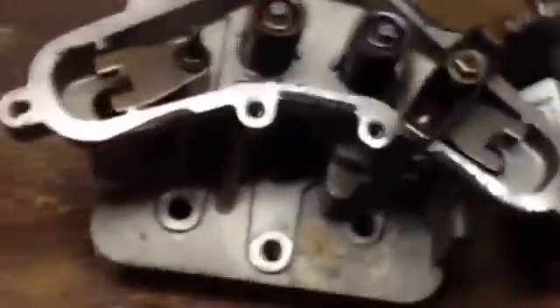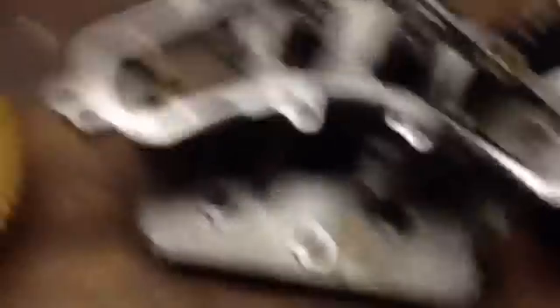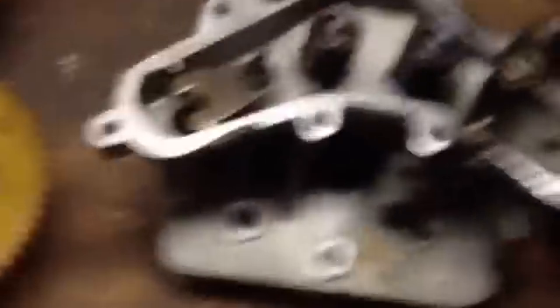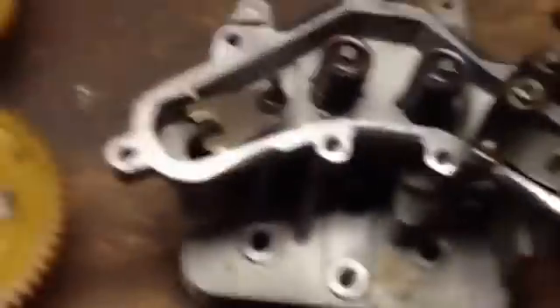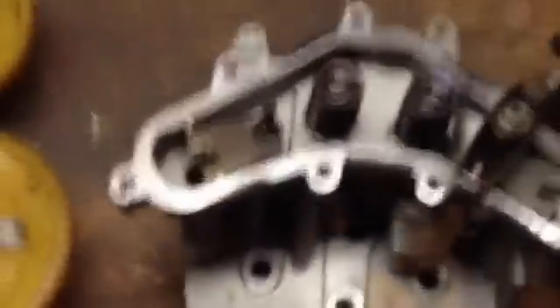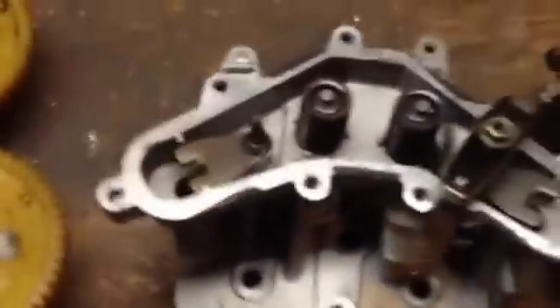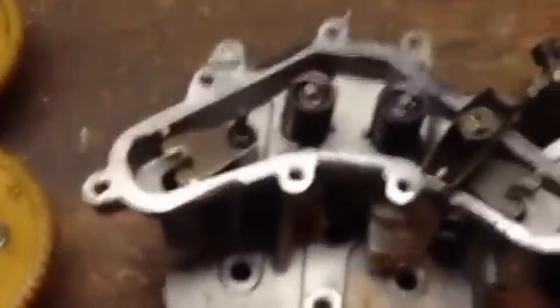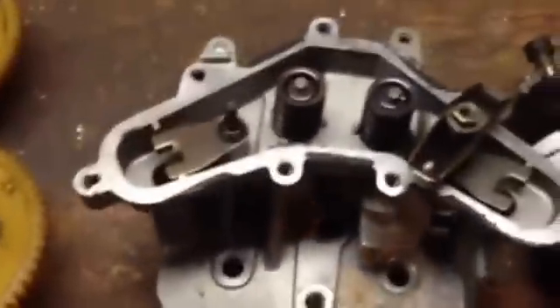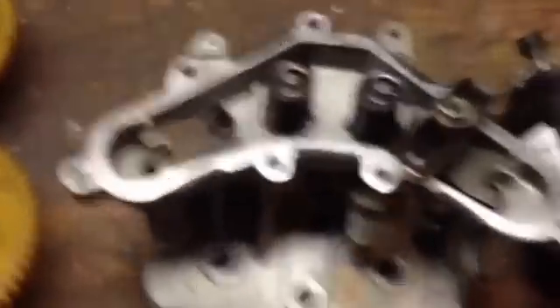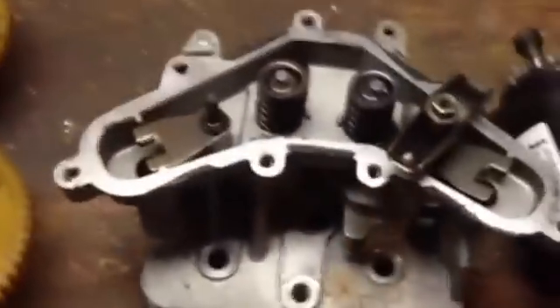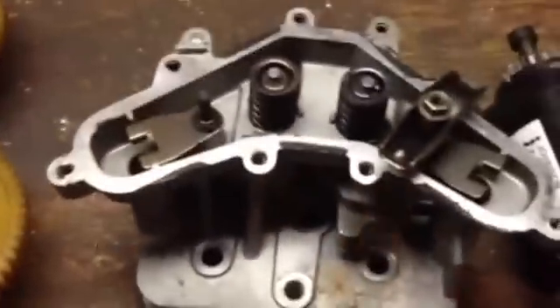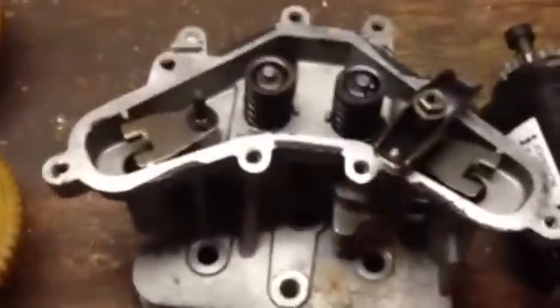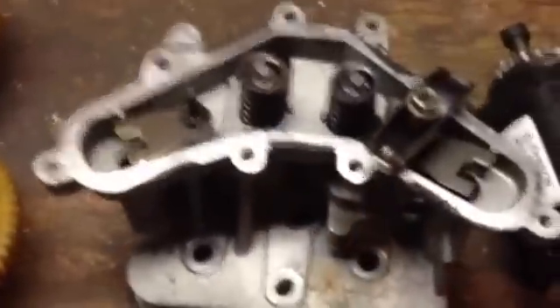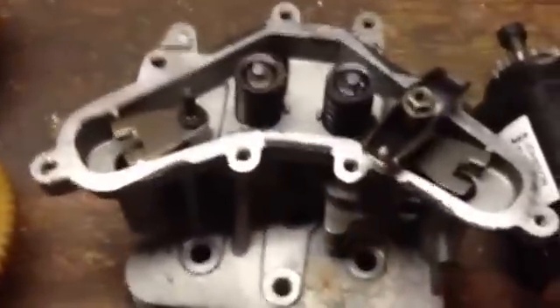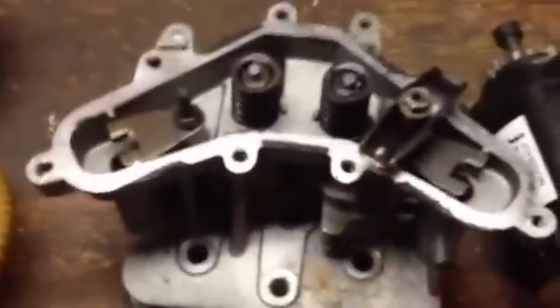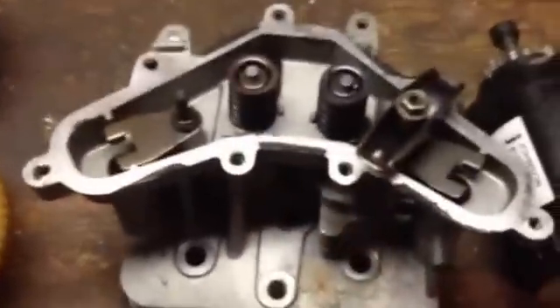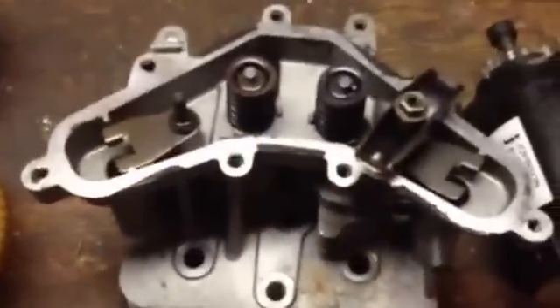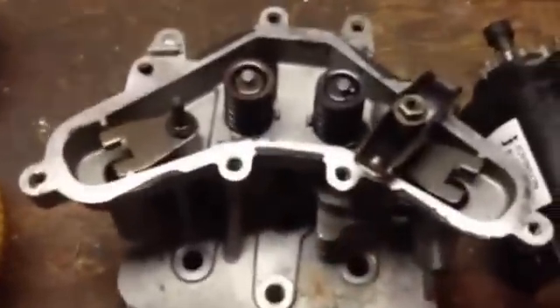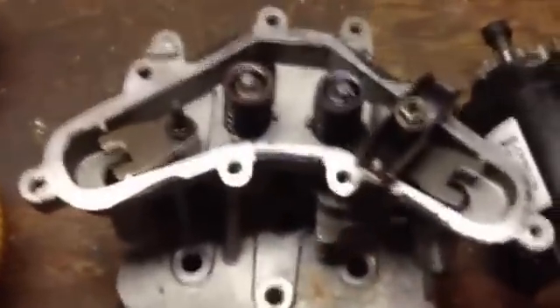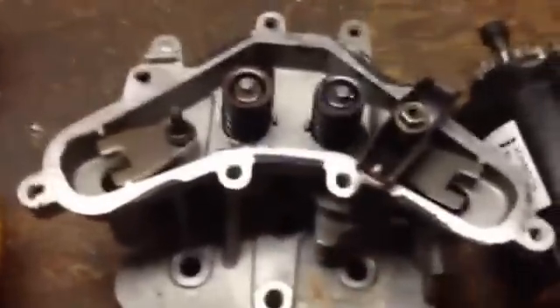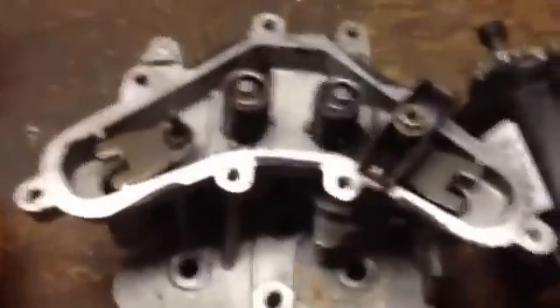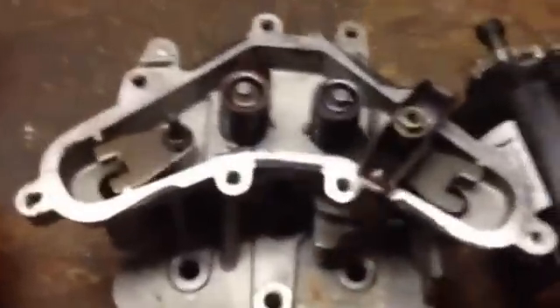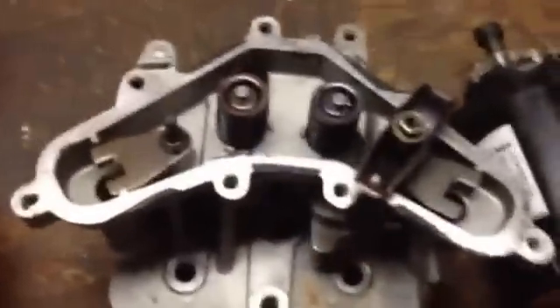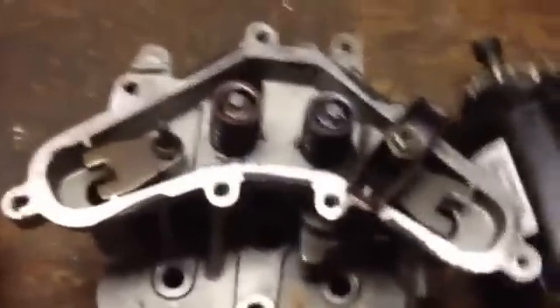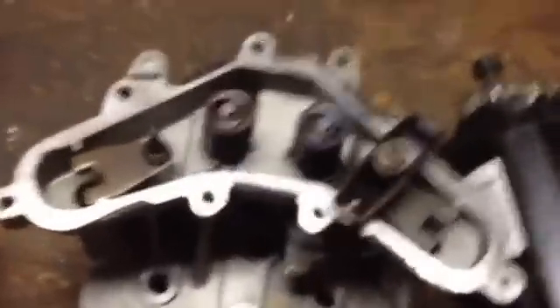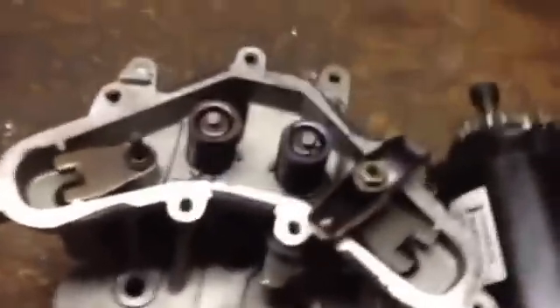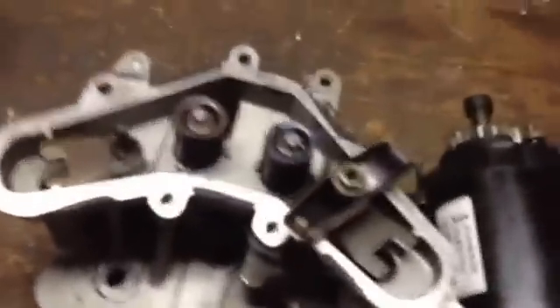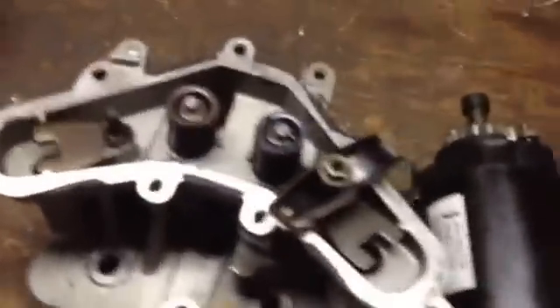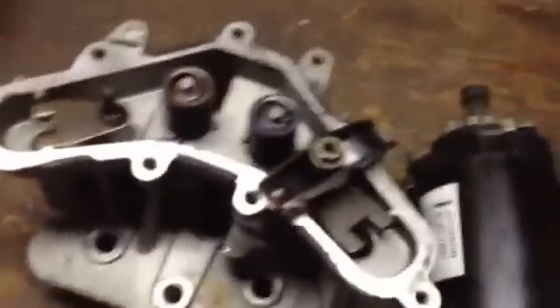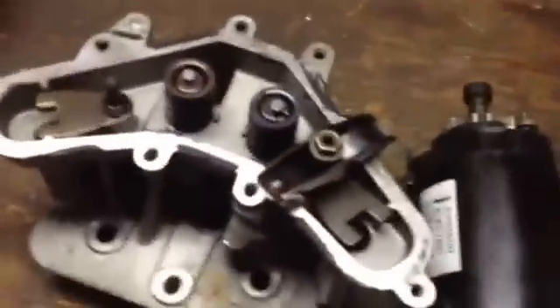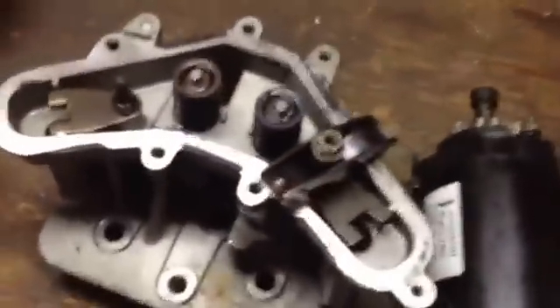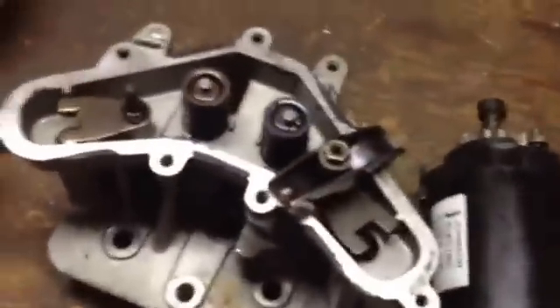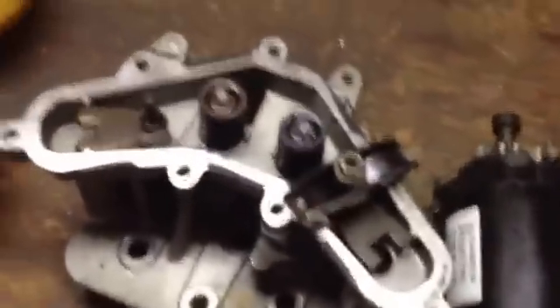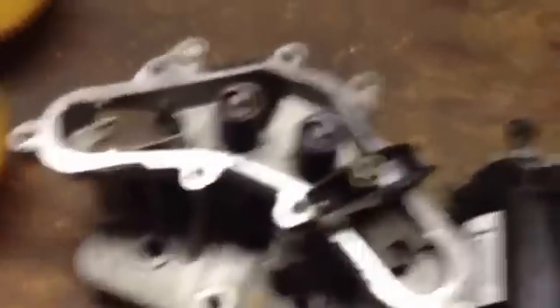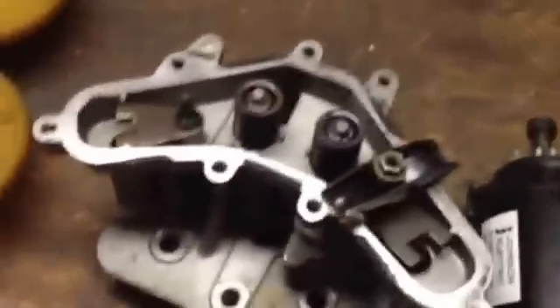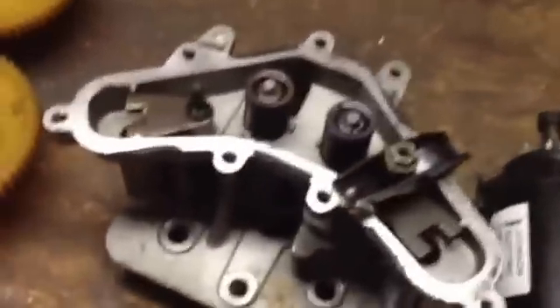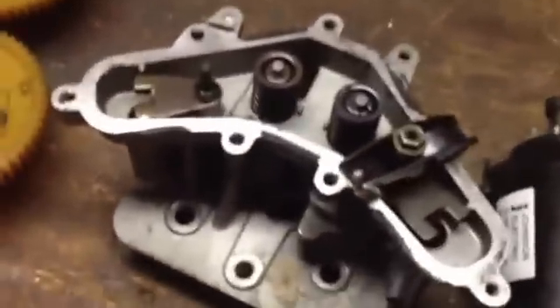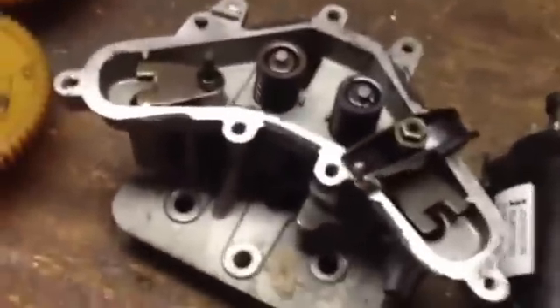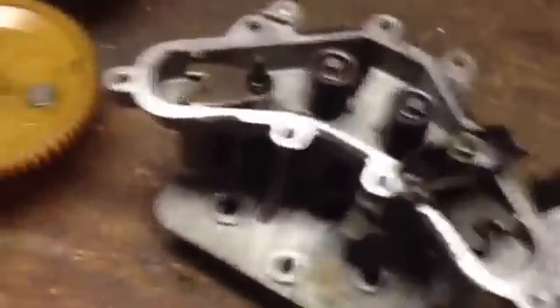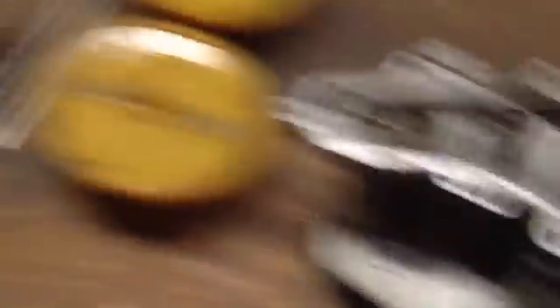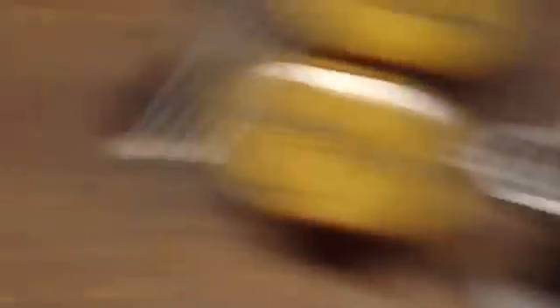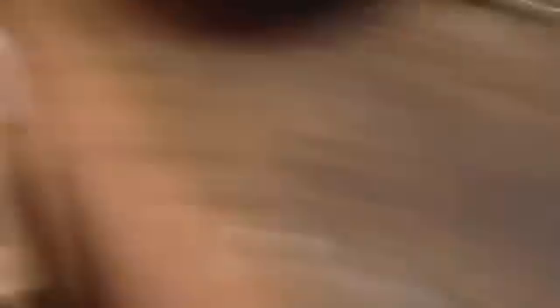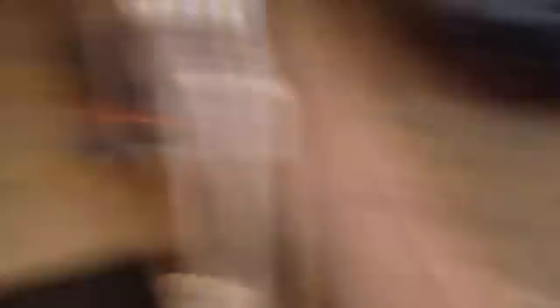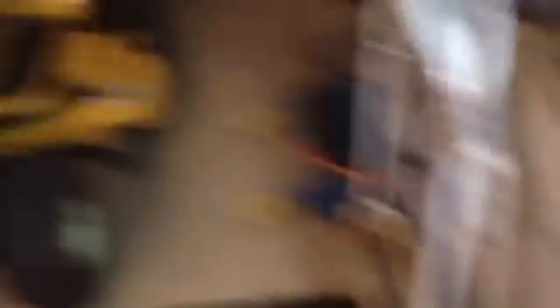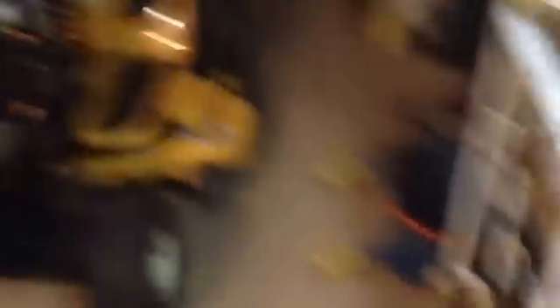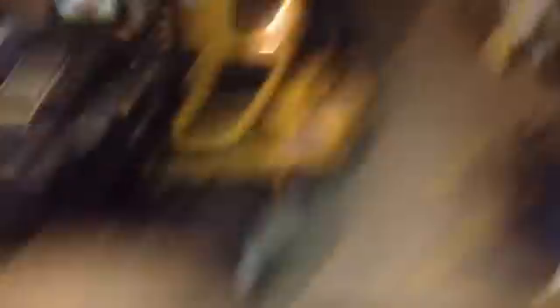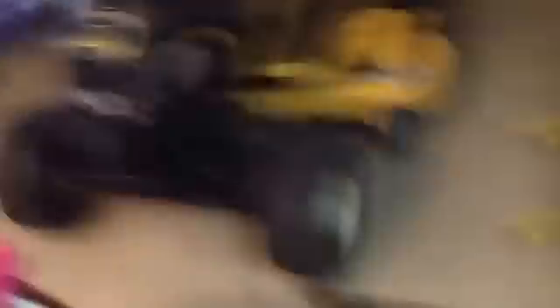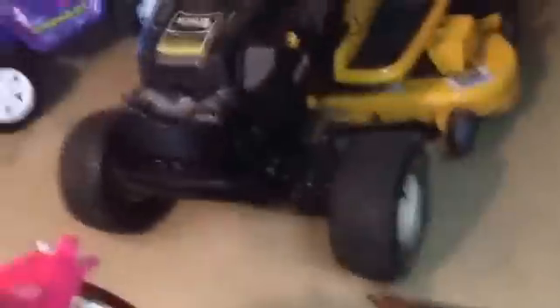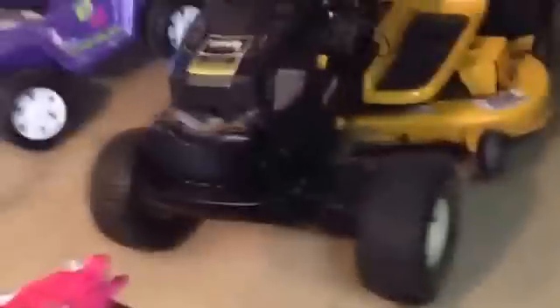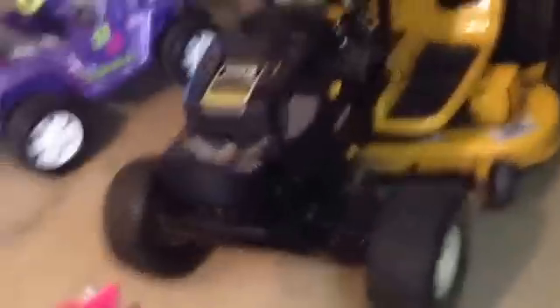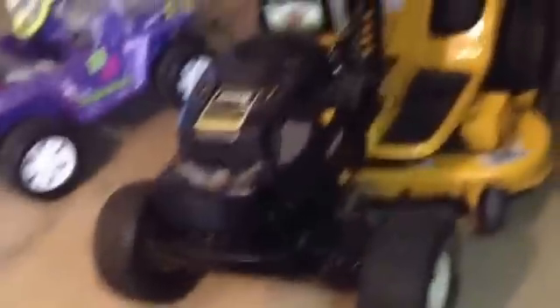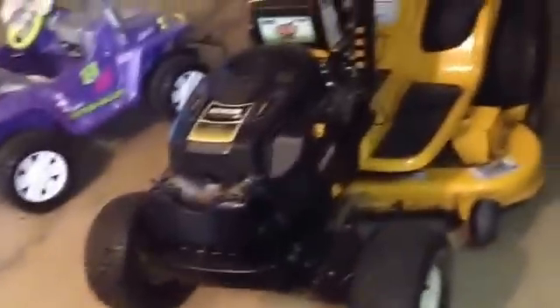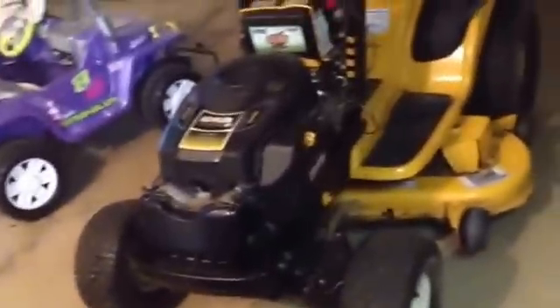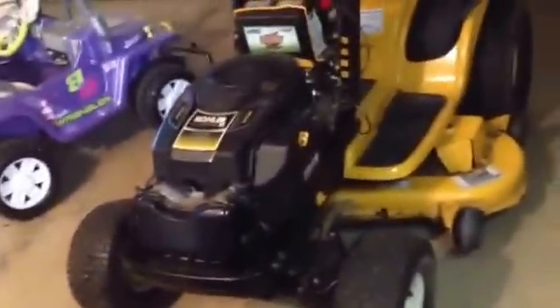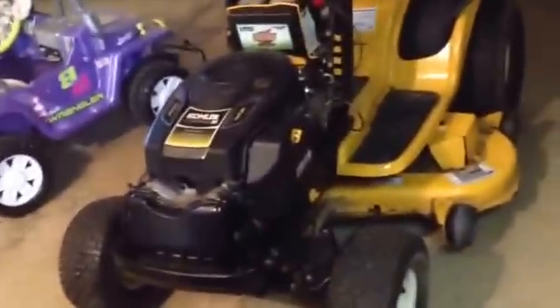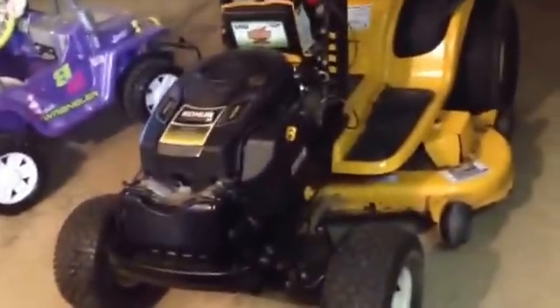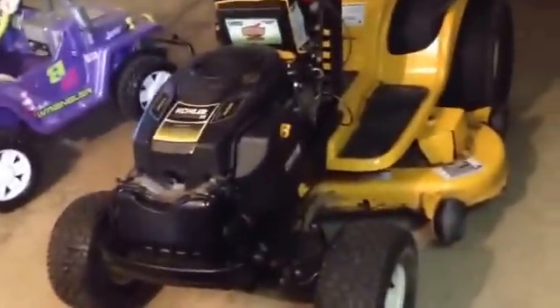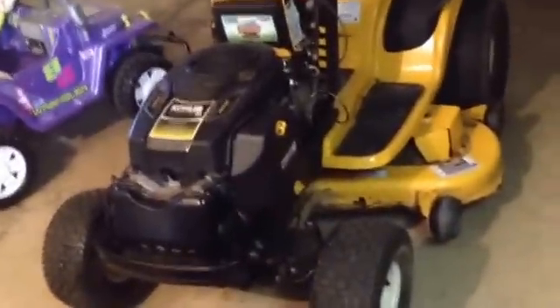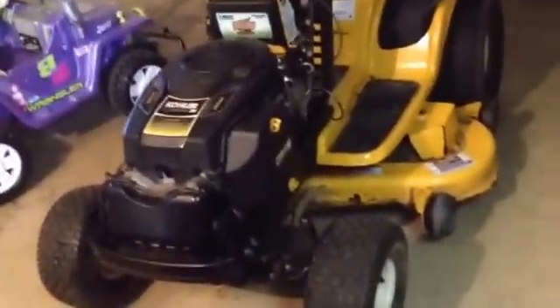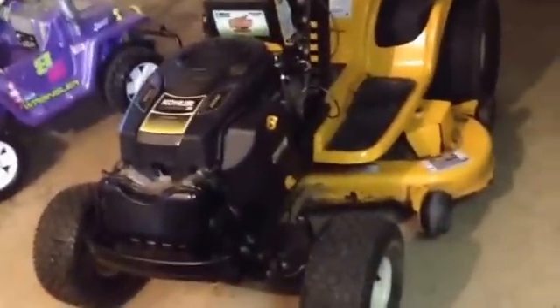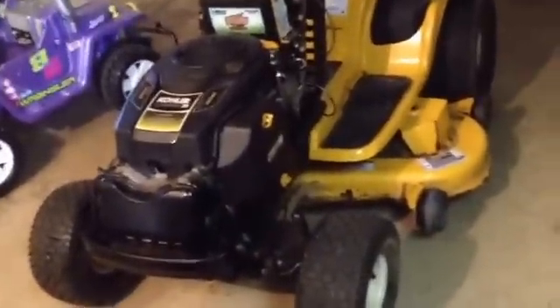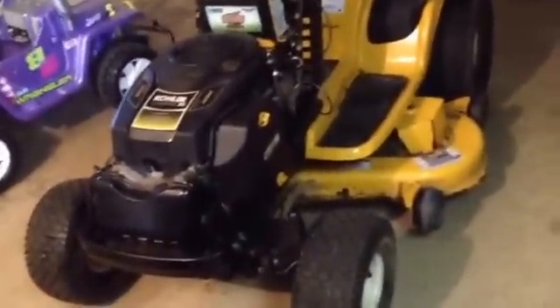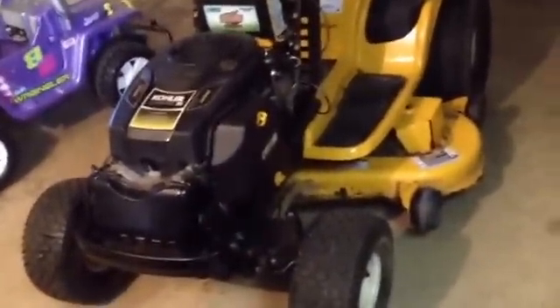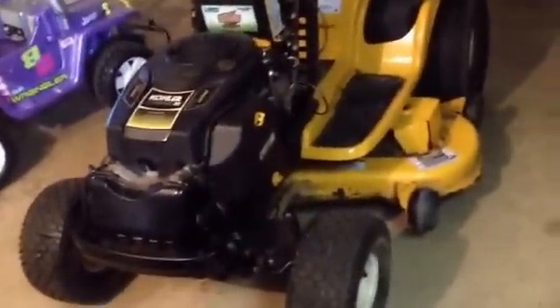The engine that I bought for $50 — I took the head from it, put it on my motor, and everything worked fine.